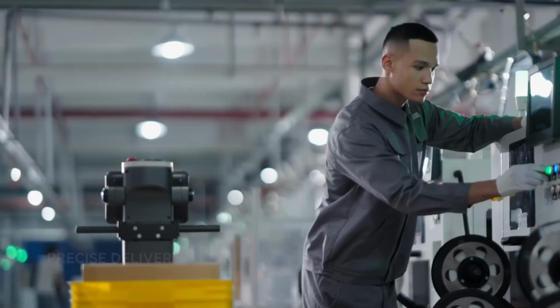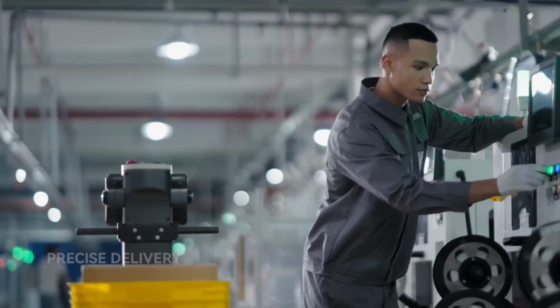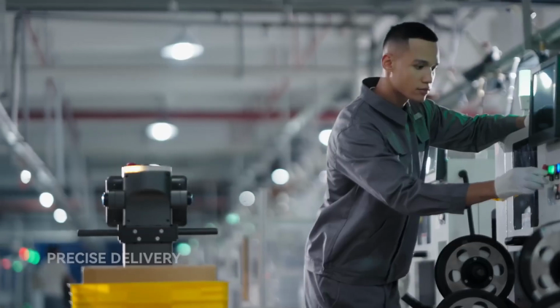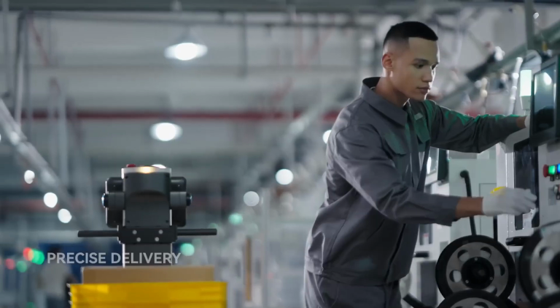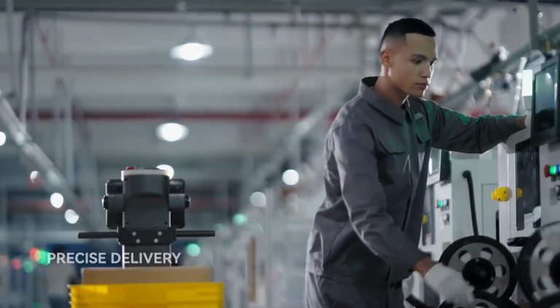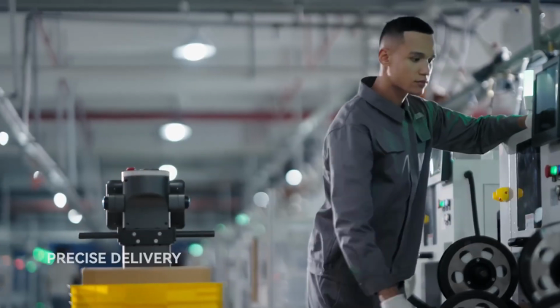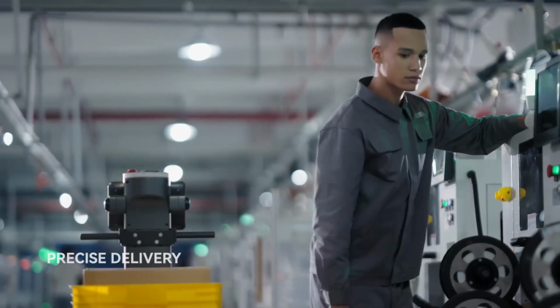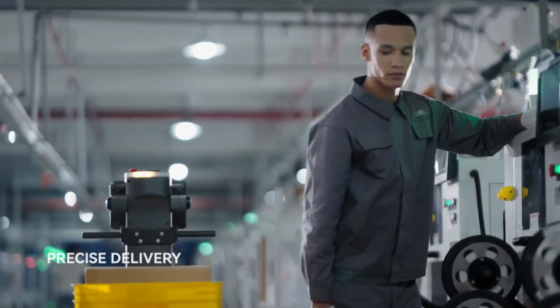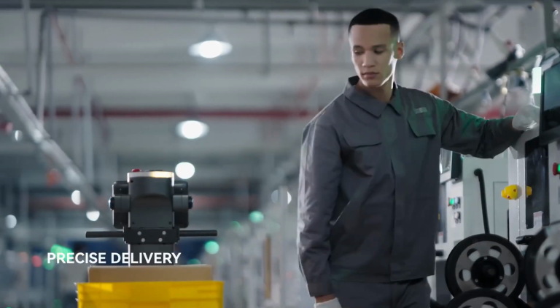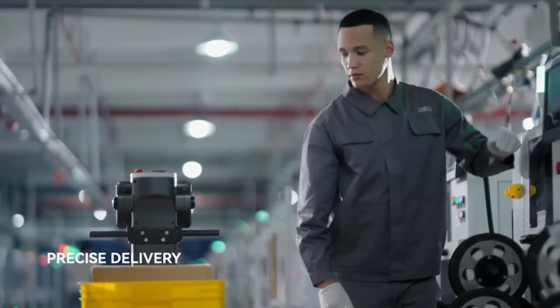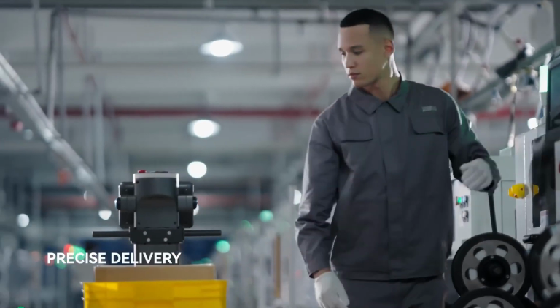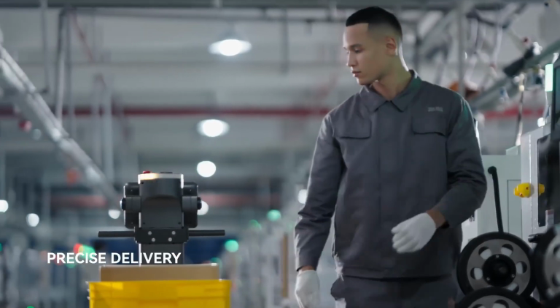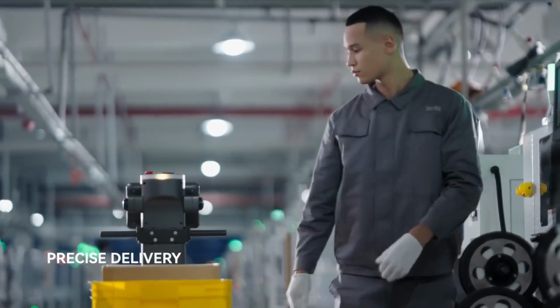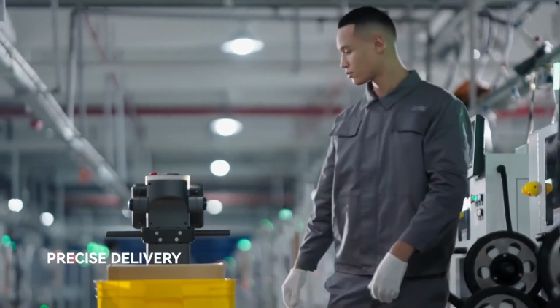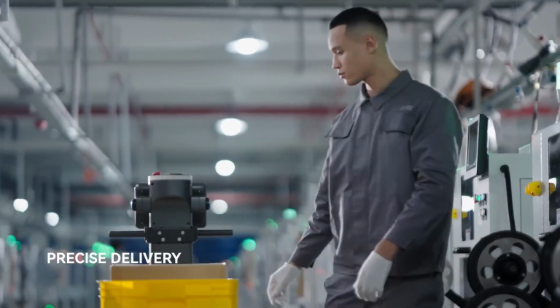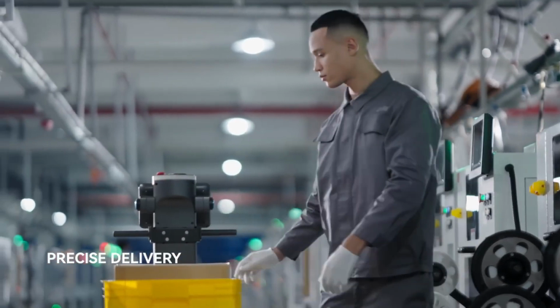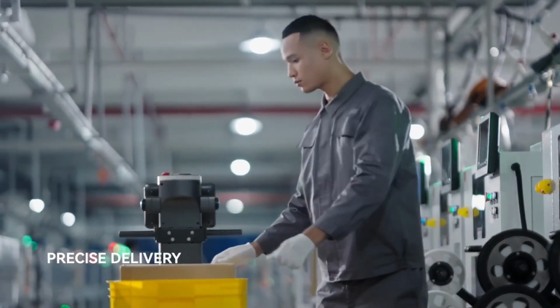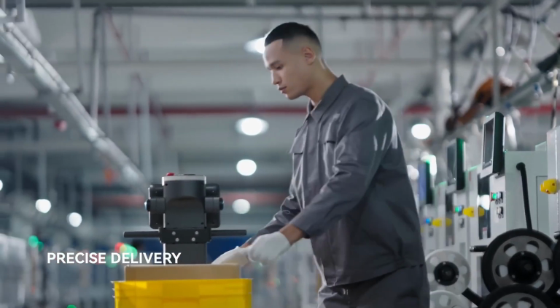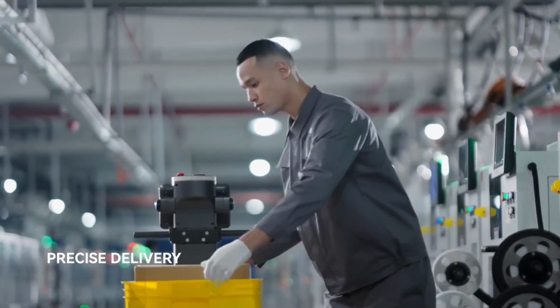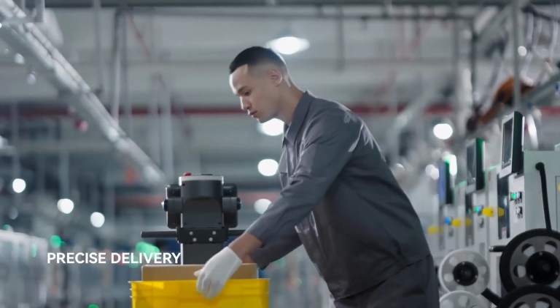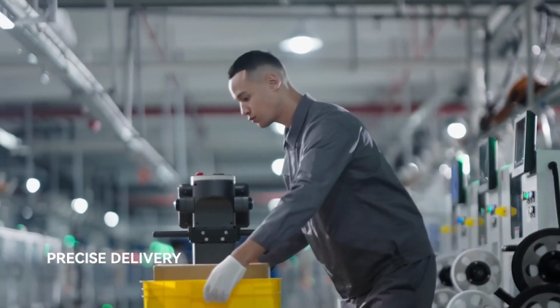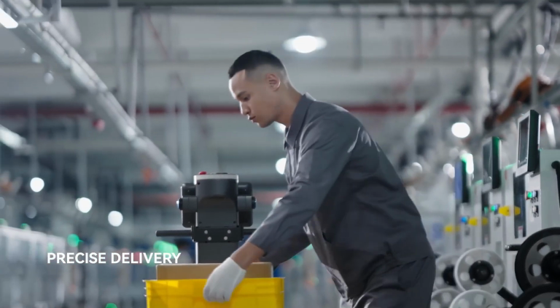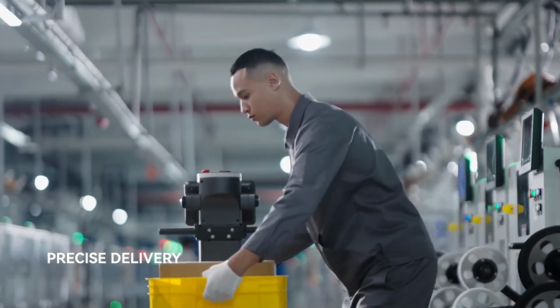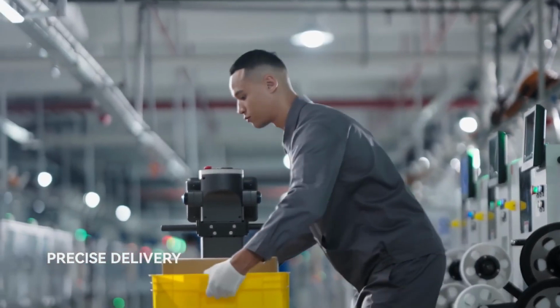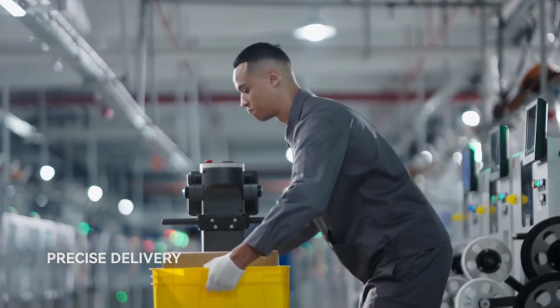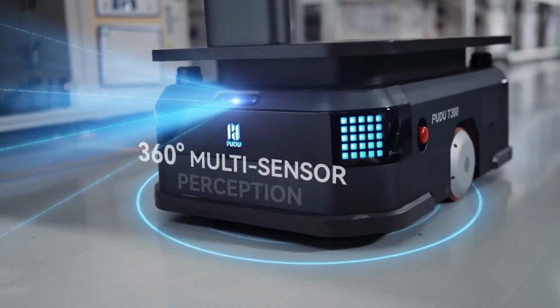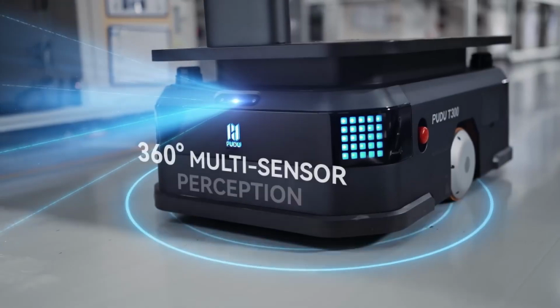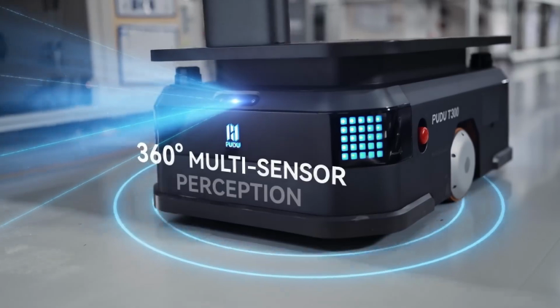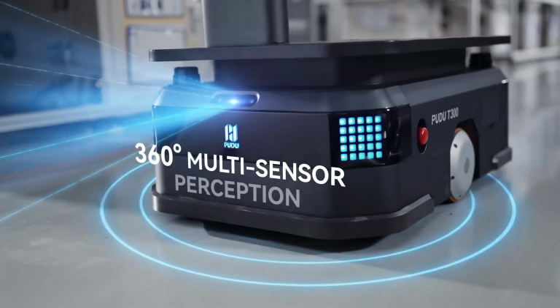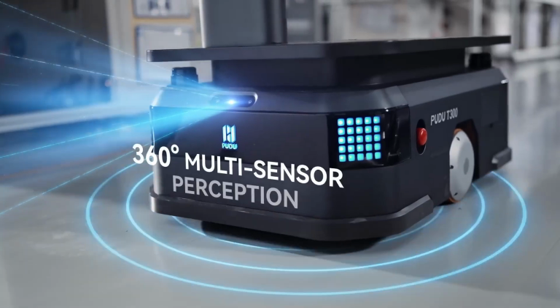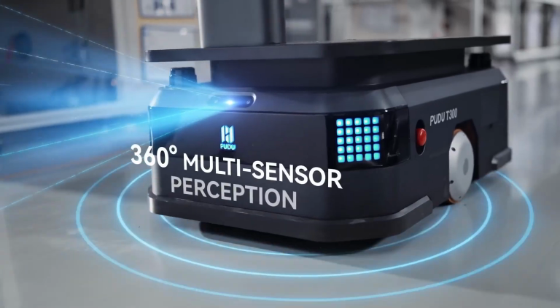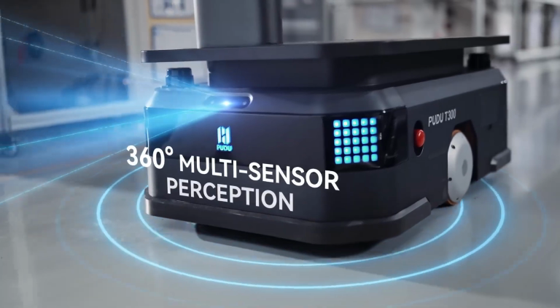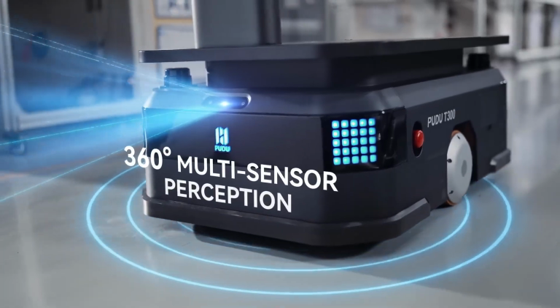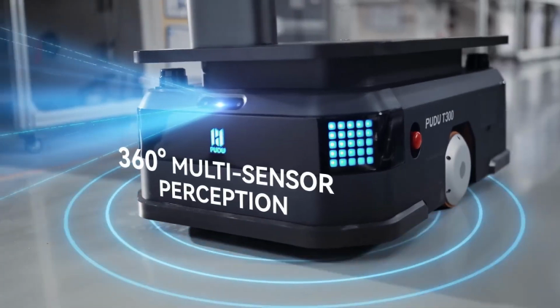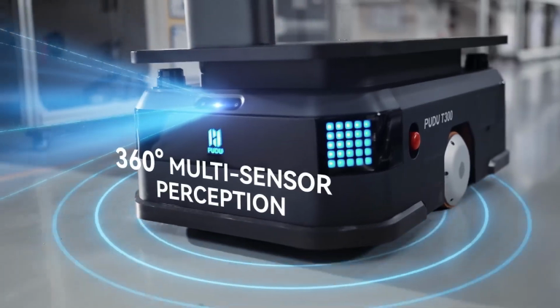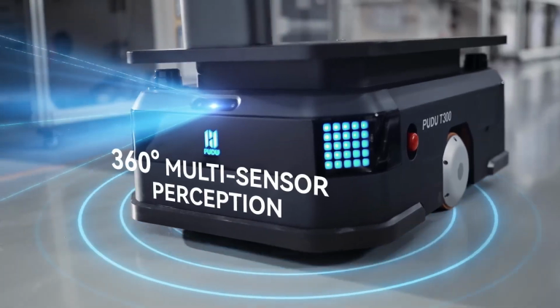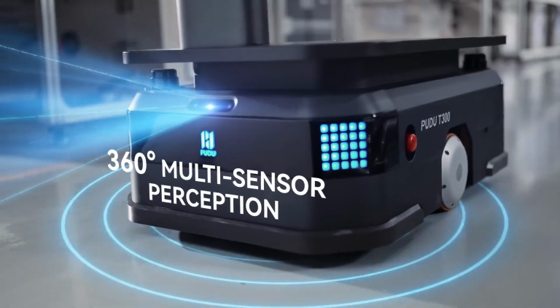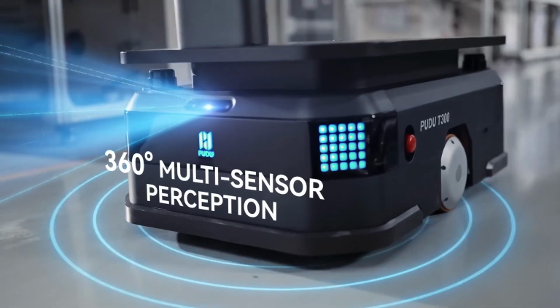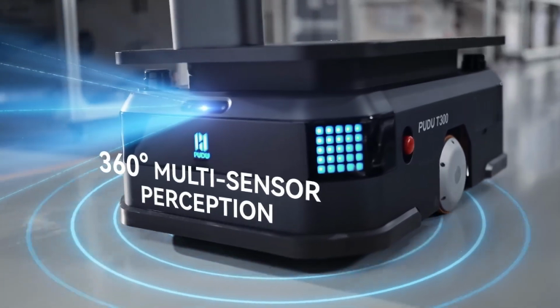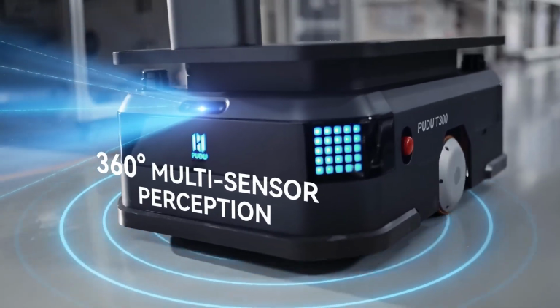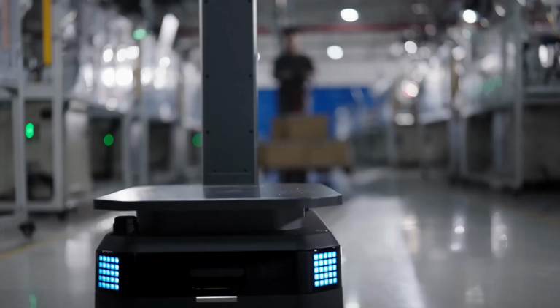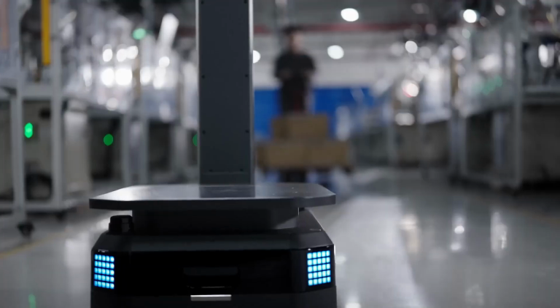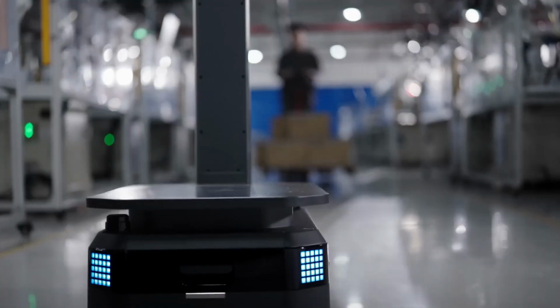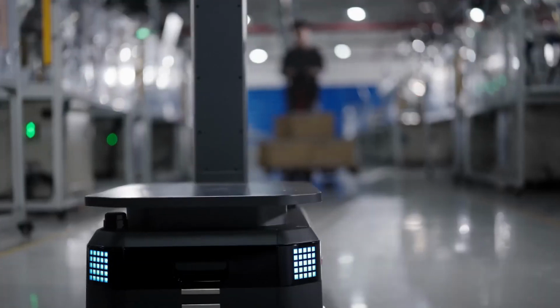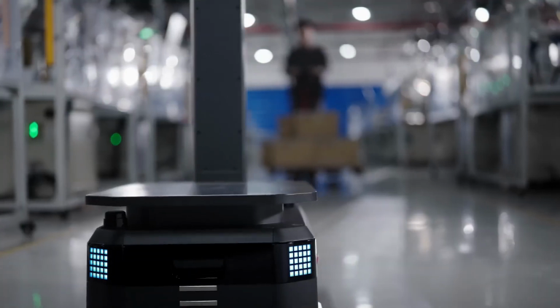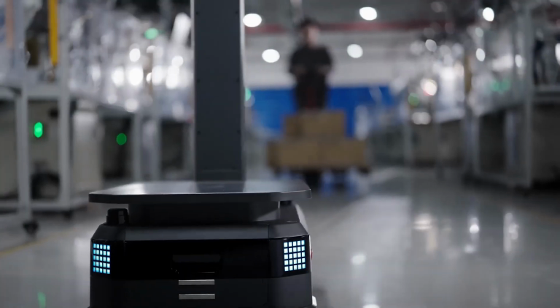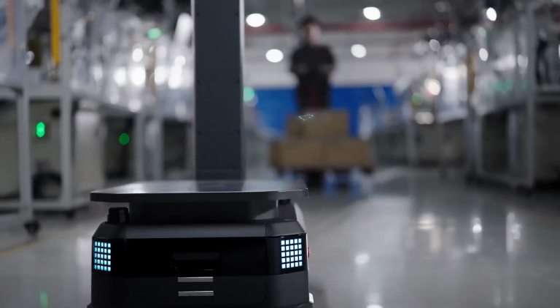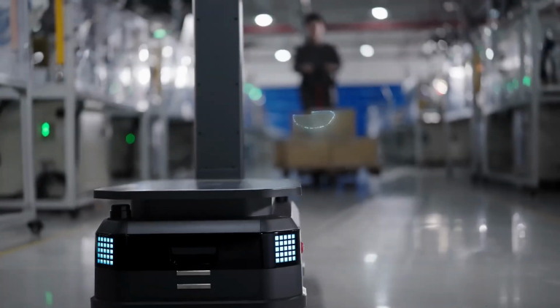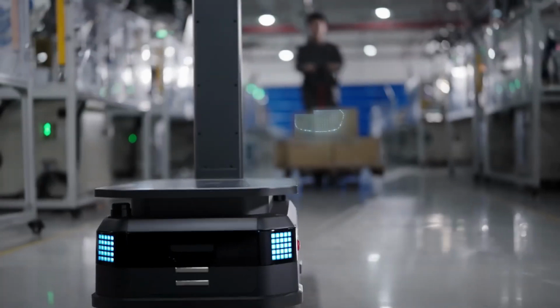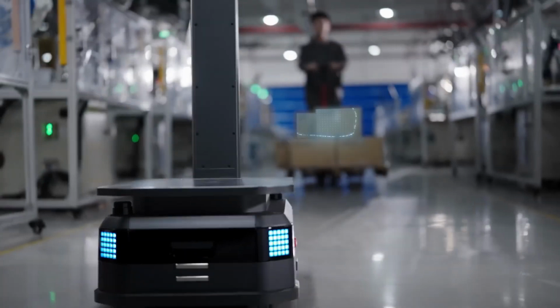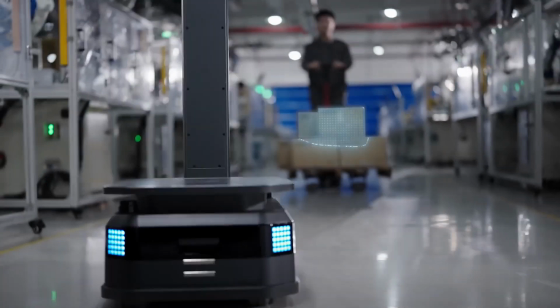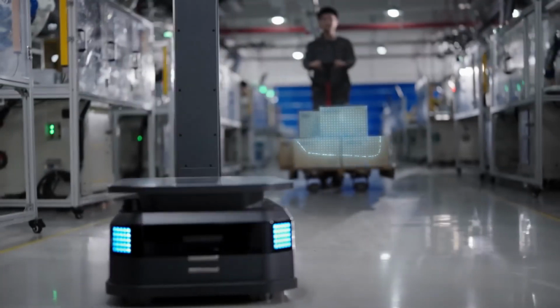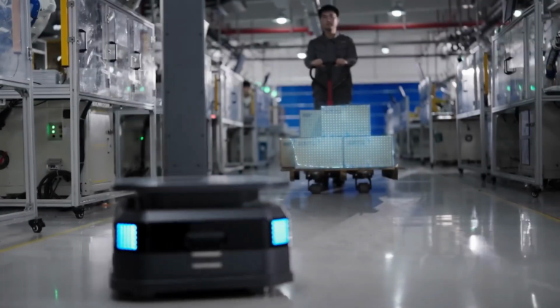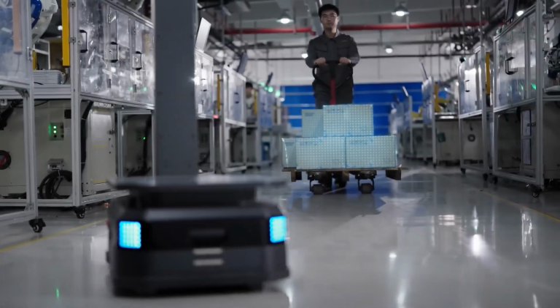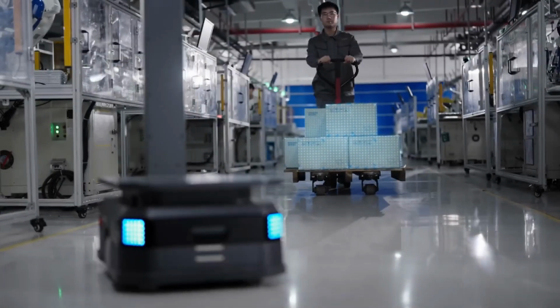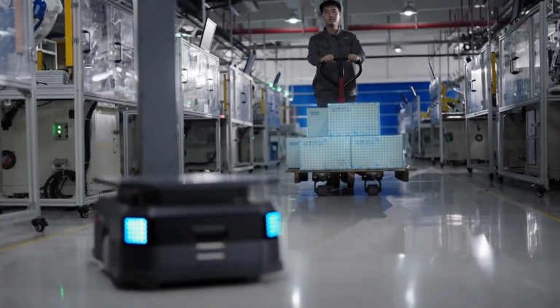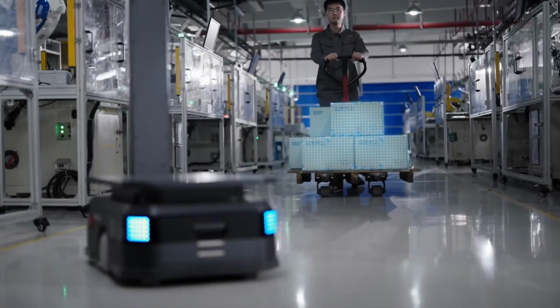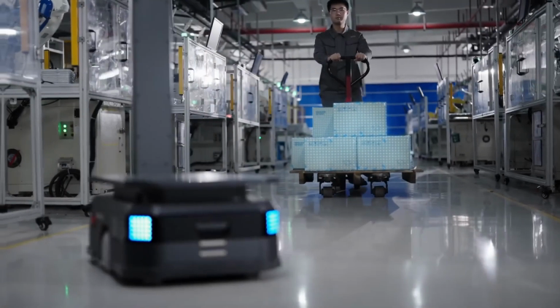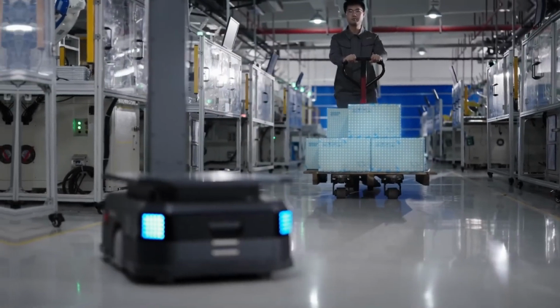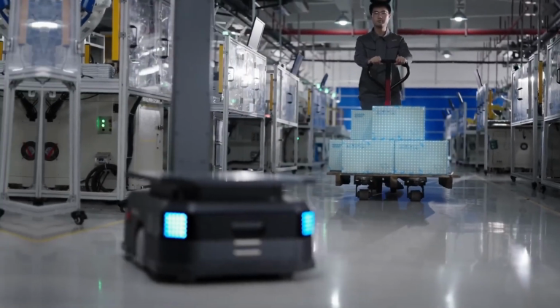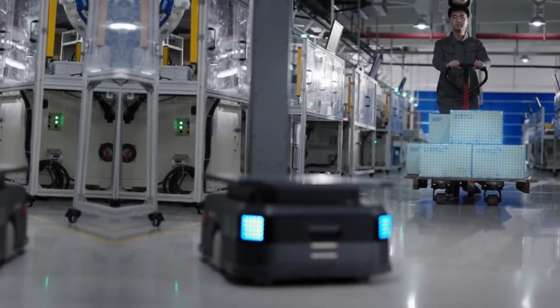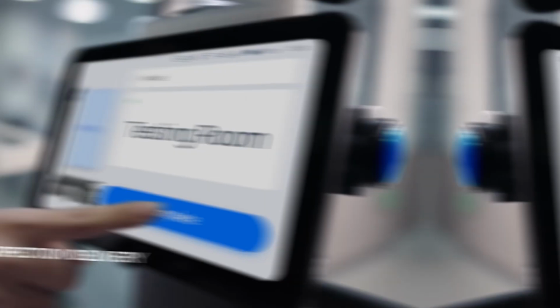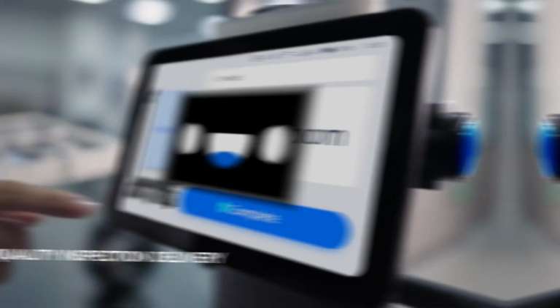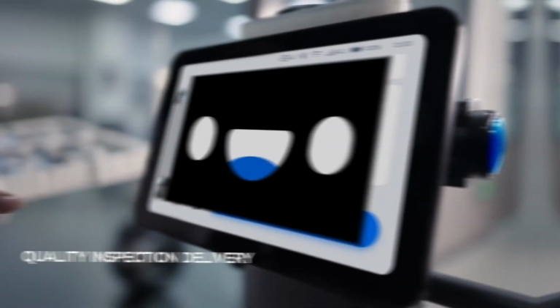Thanks to its durability and precision, this robot is a perfect fit for any production line, and it's always on task with no complaints.